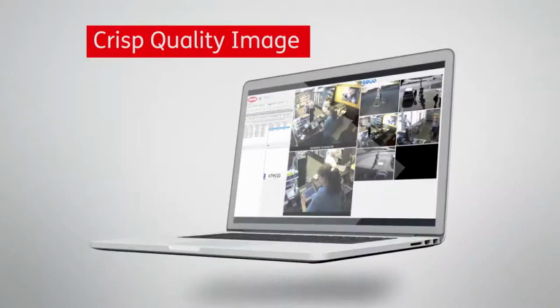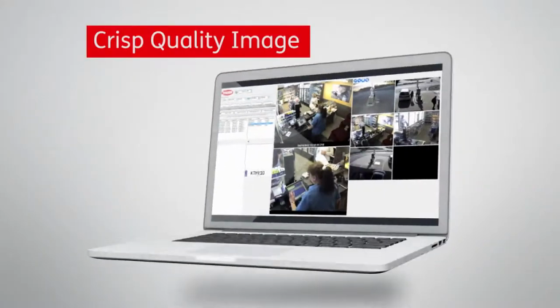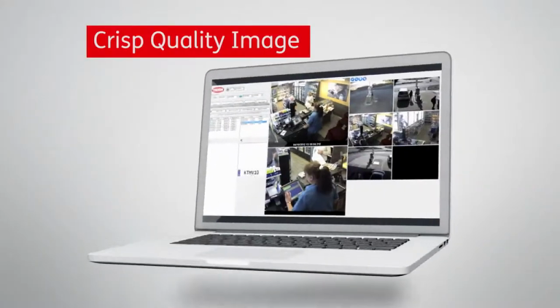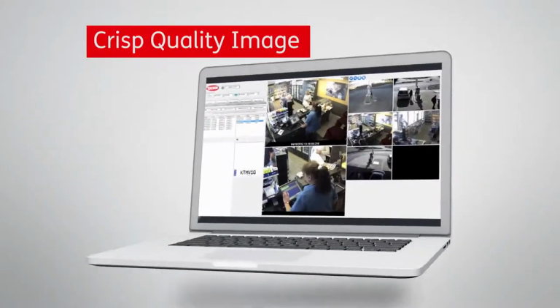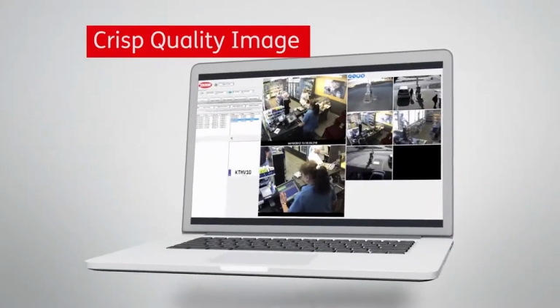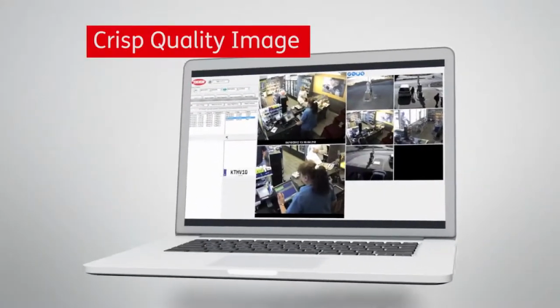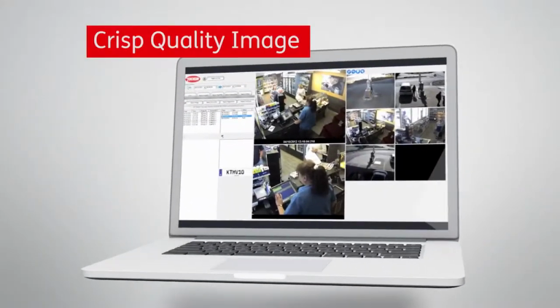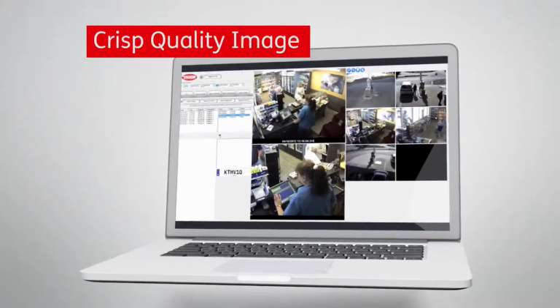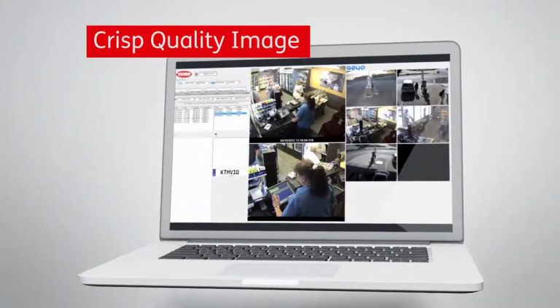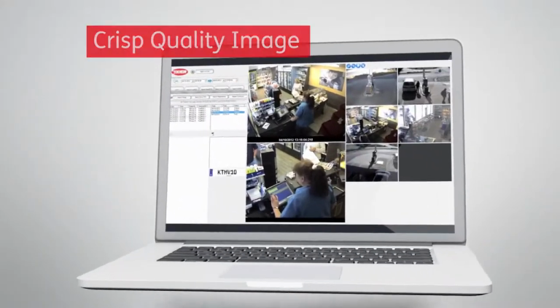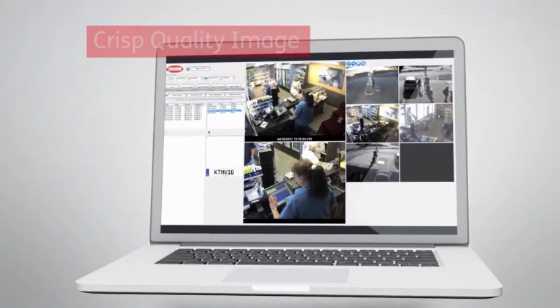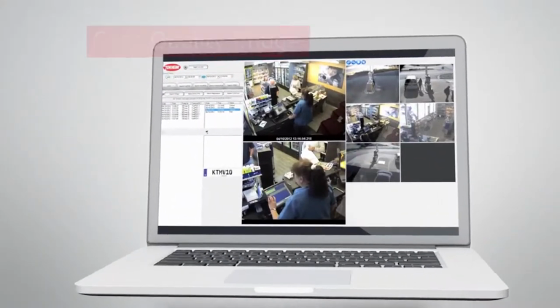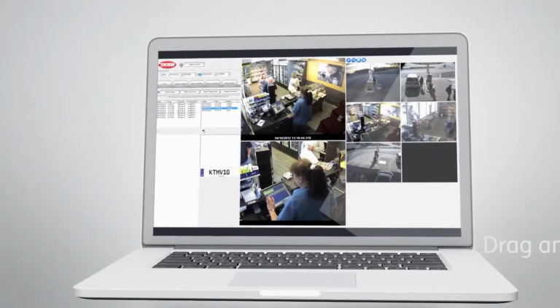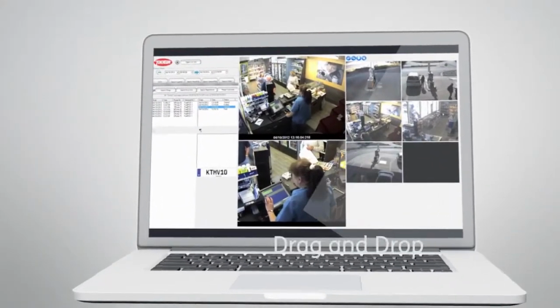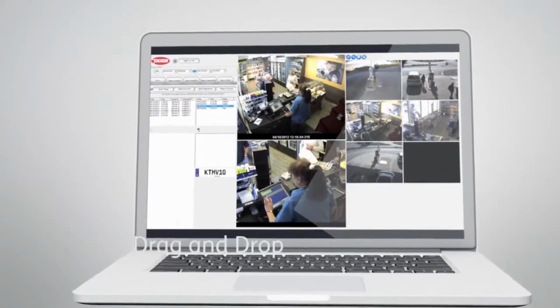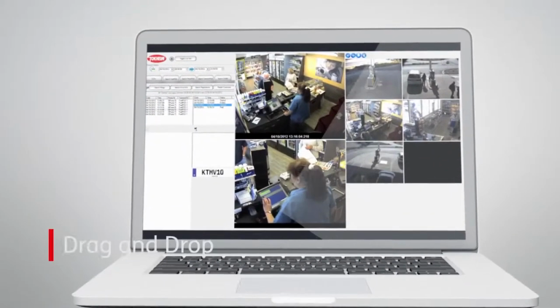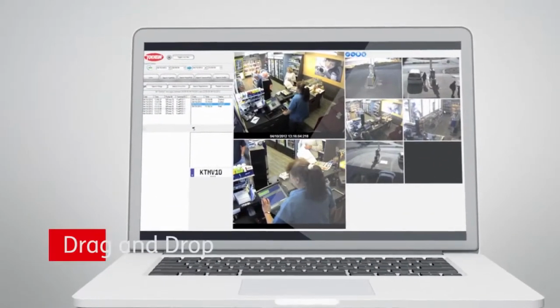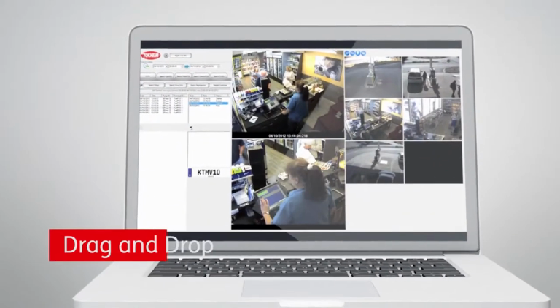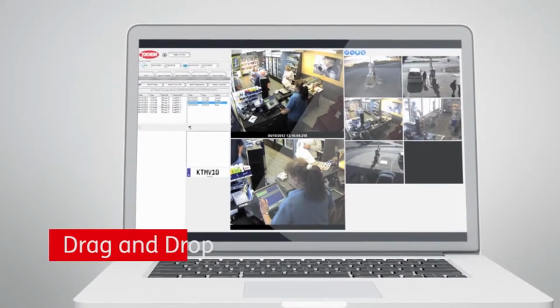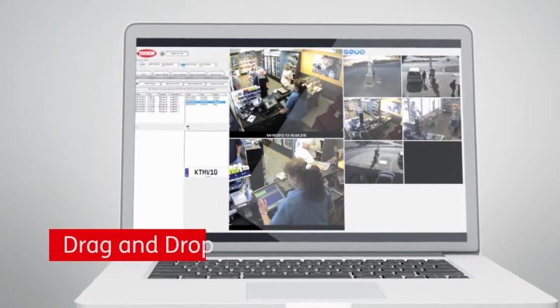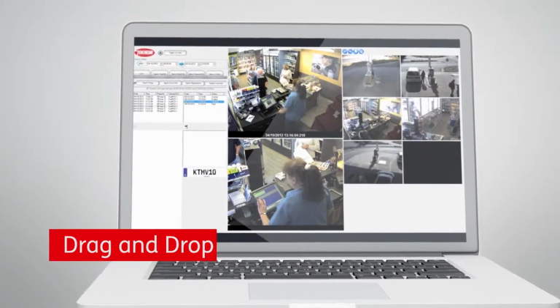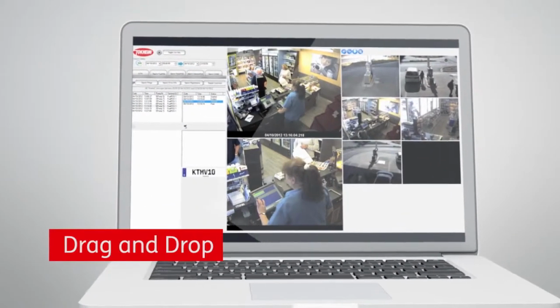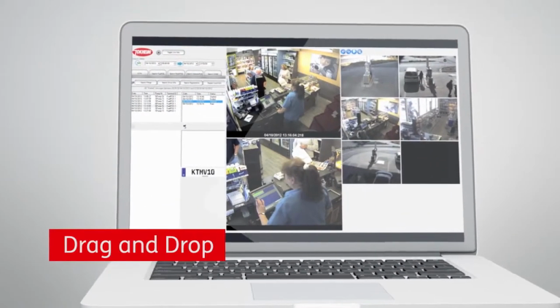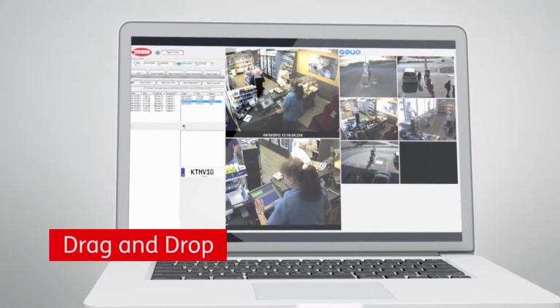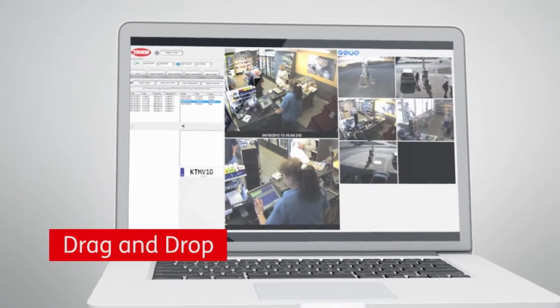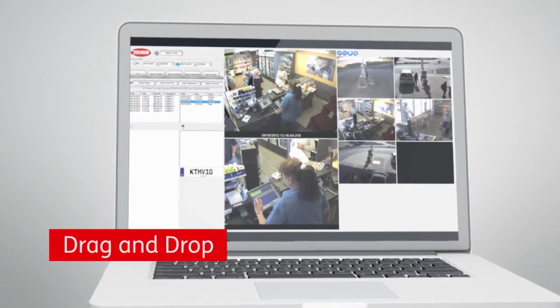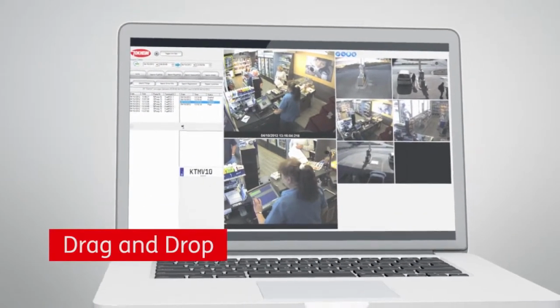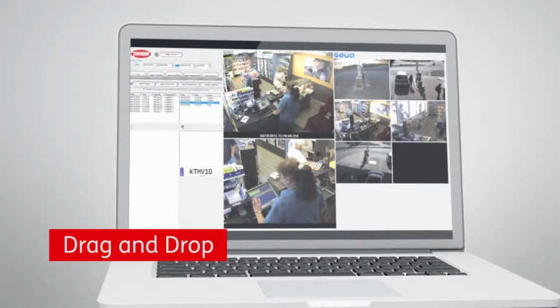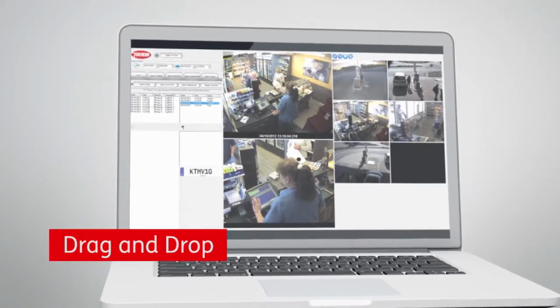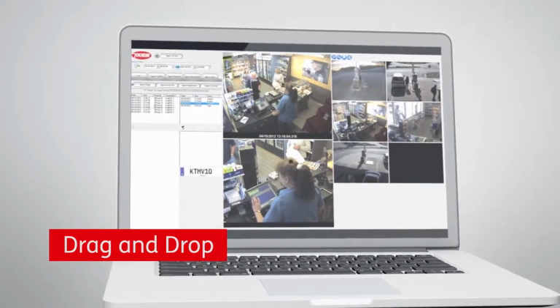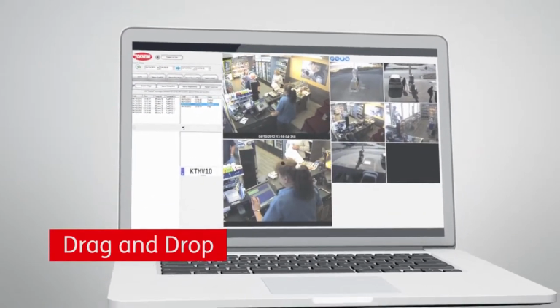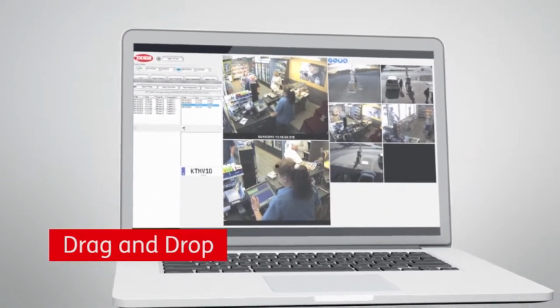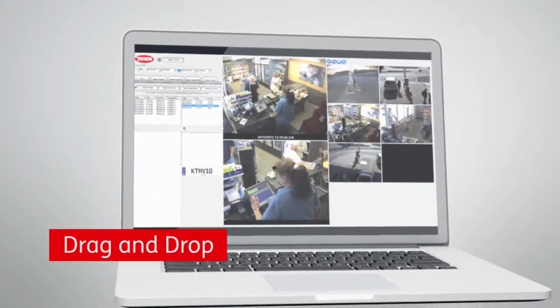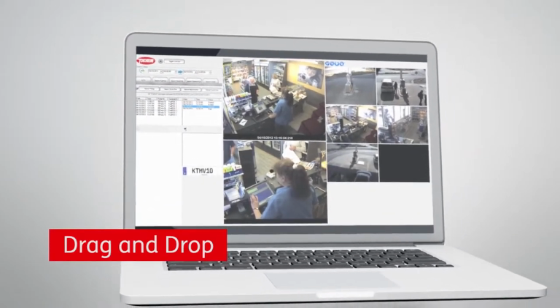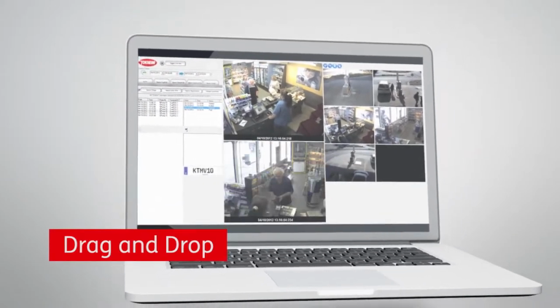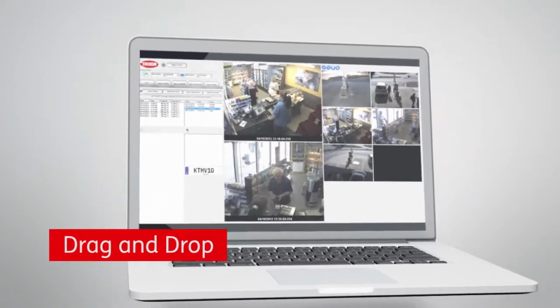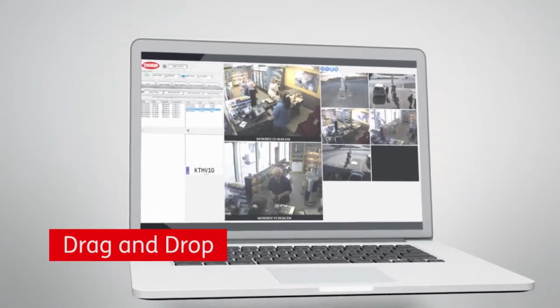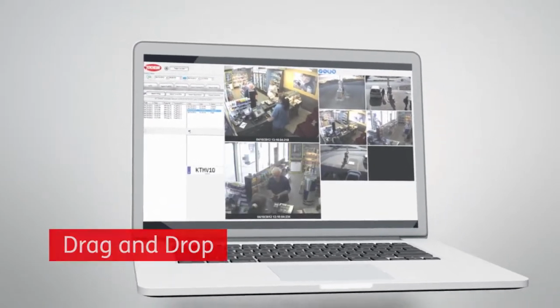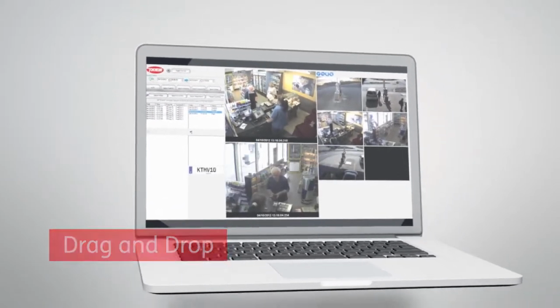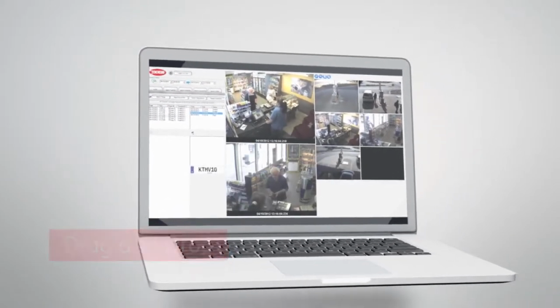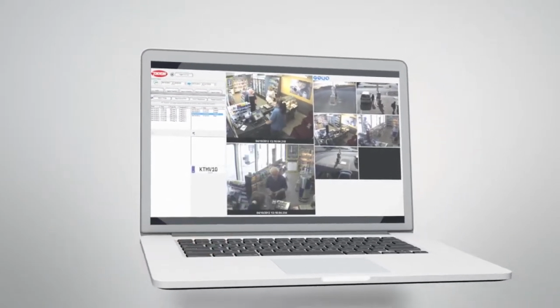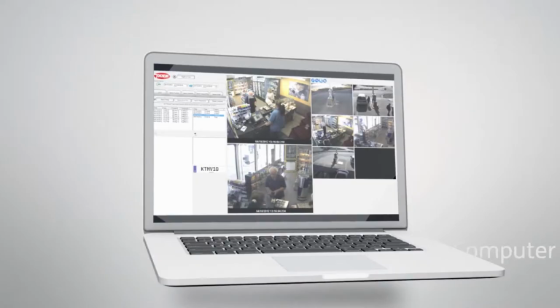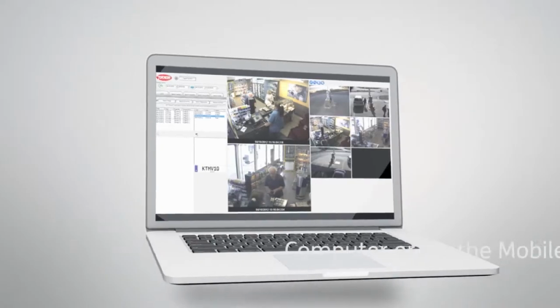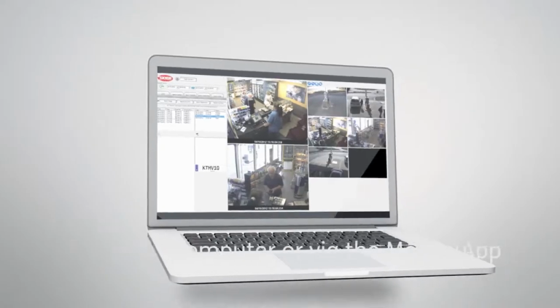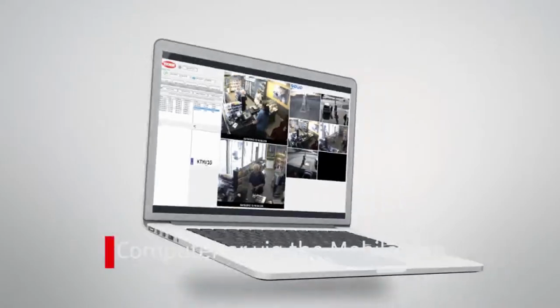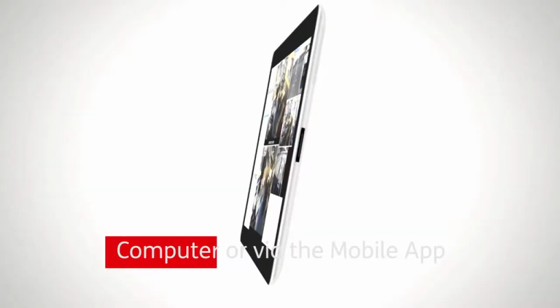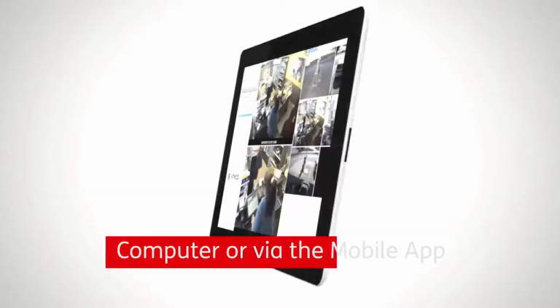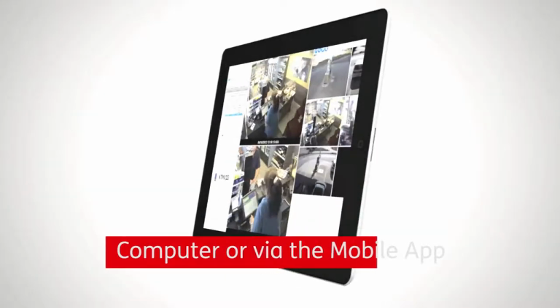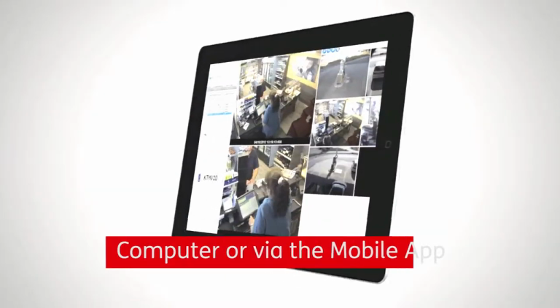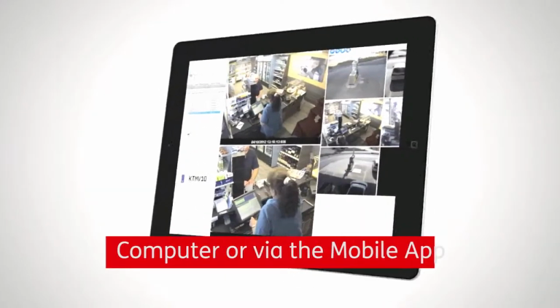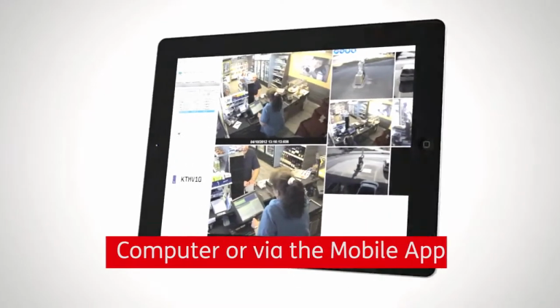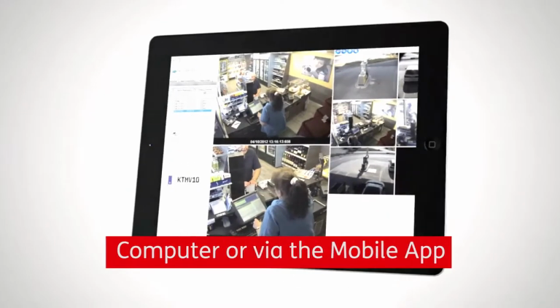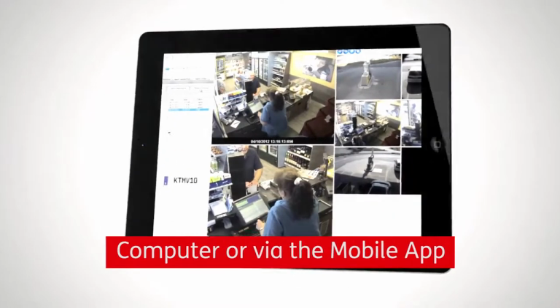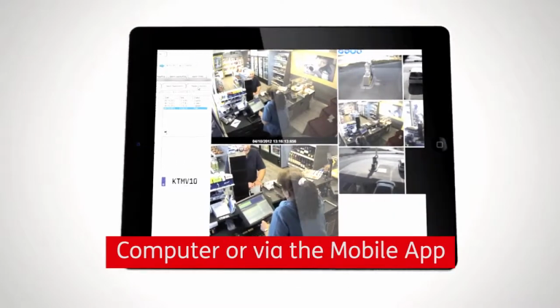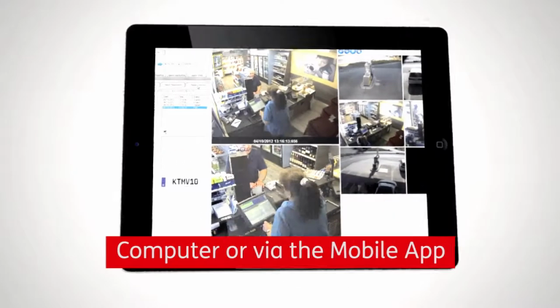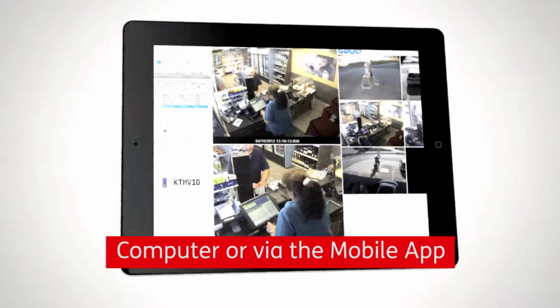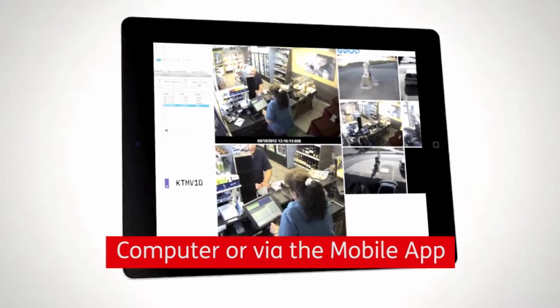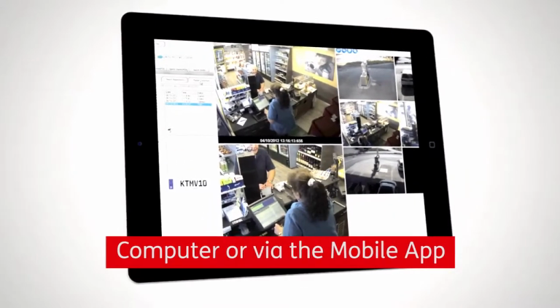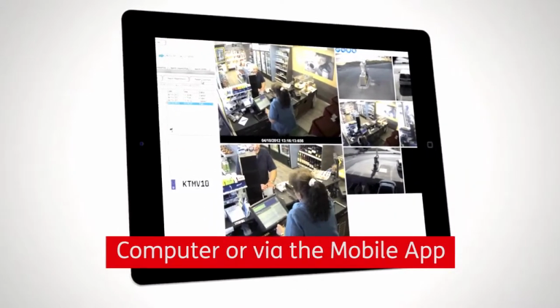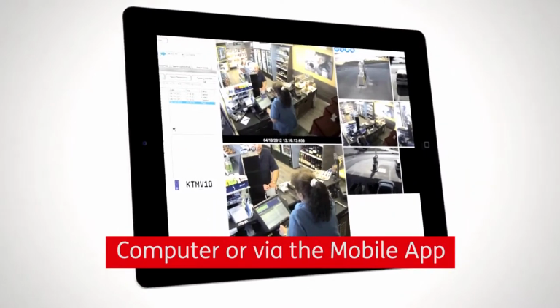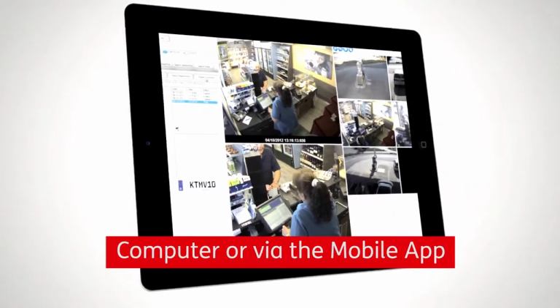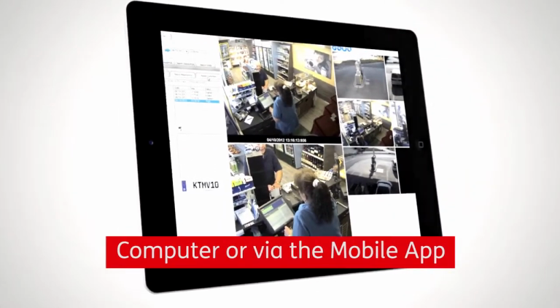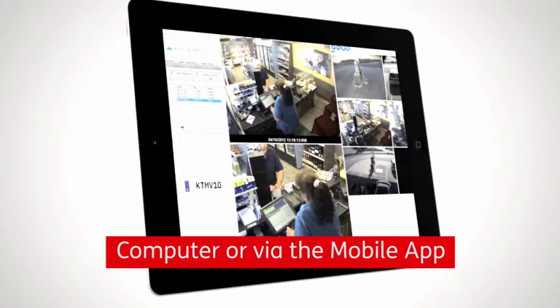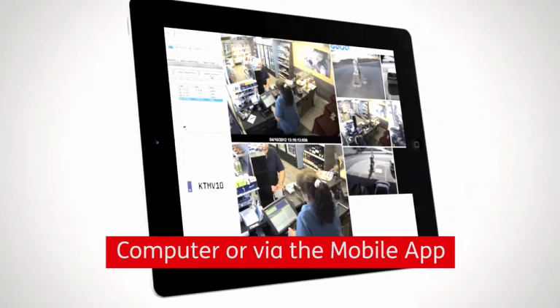To play video, you simply drag and drop the video thumbnail to the media player, either by using a PC or by using the mobile app.